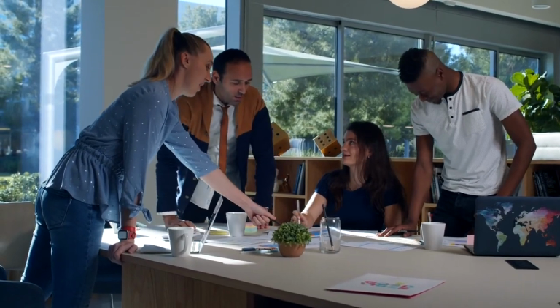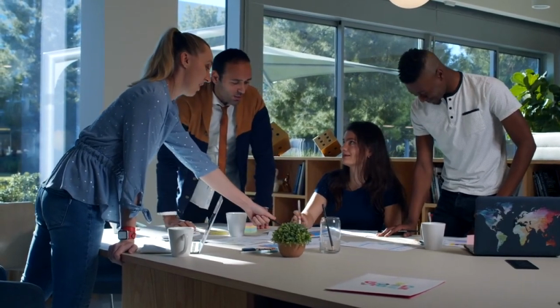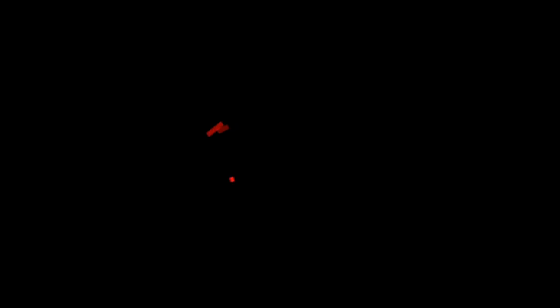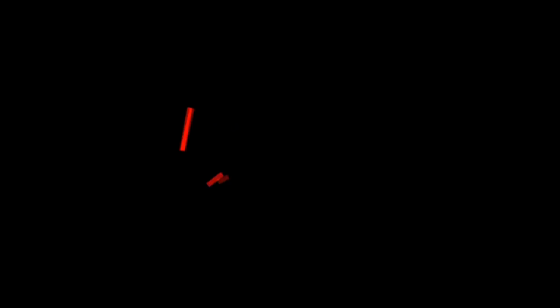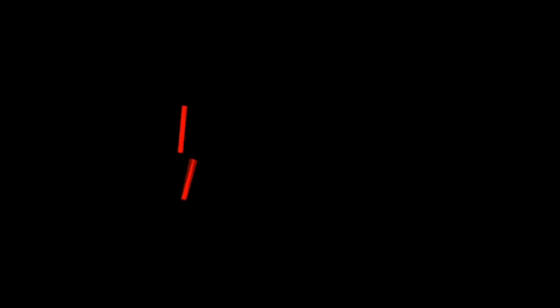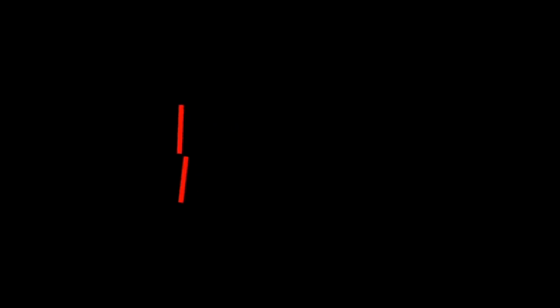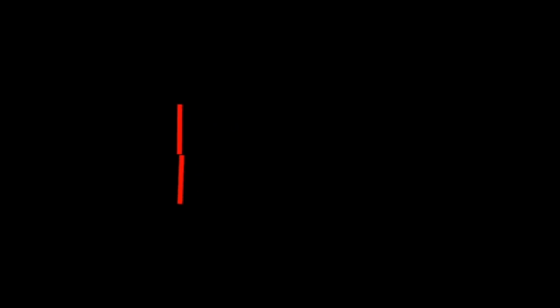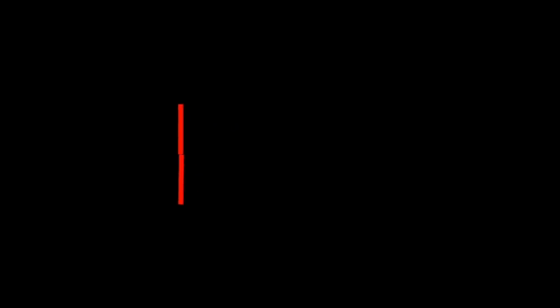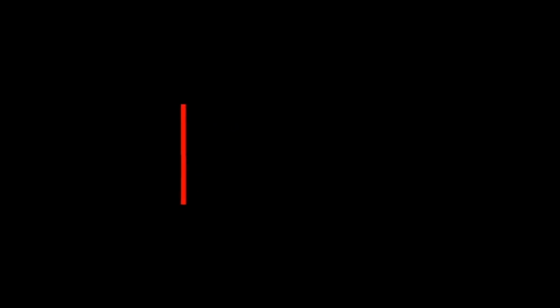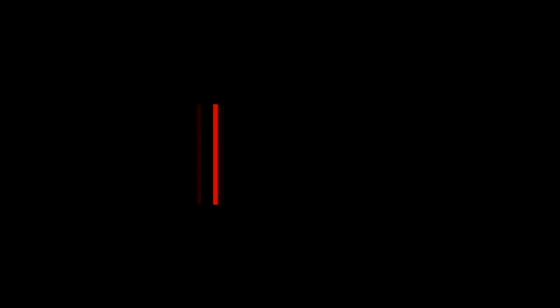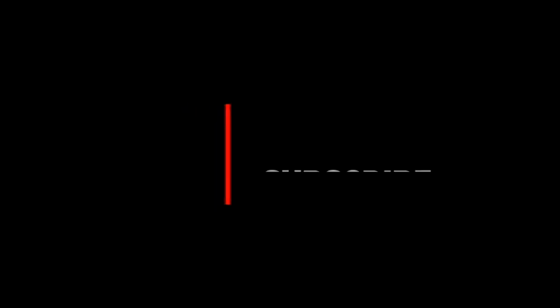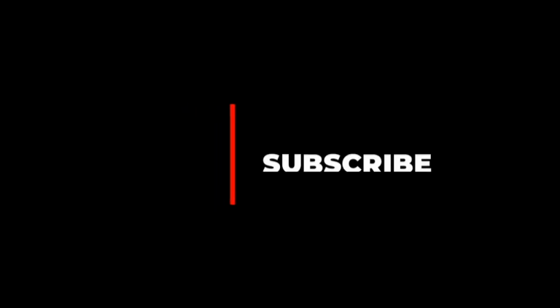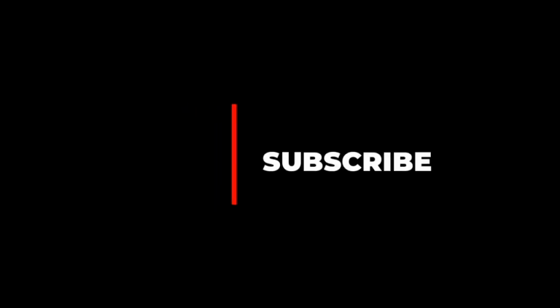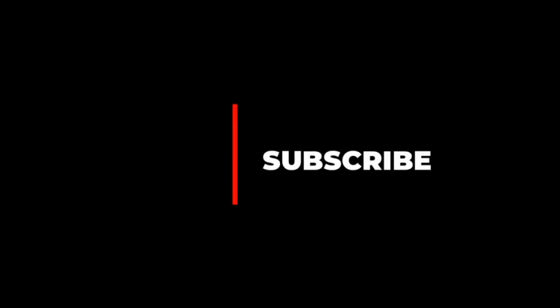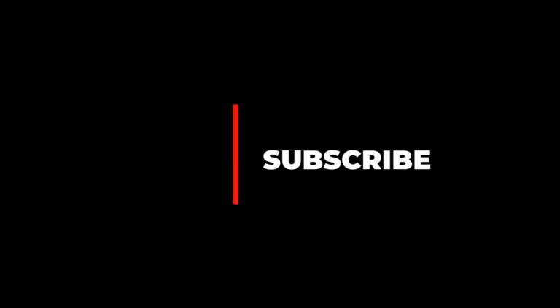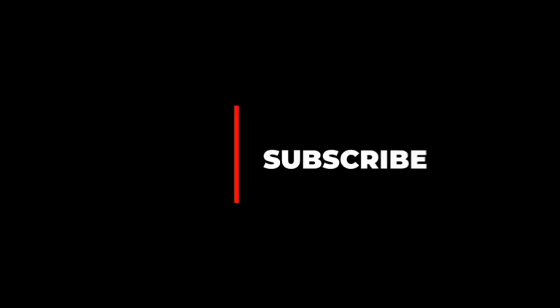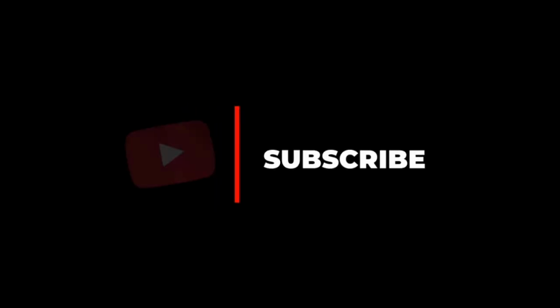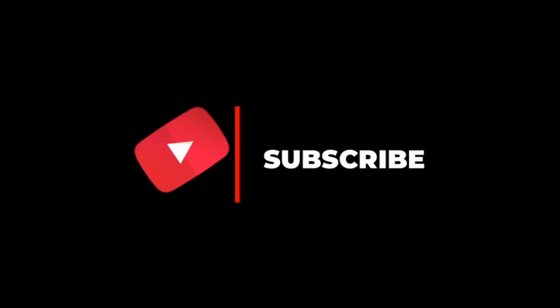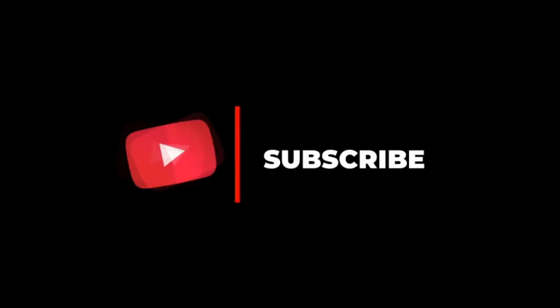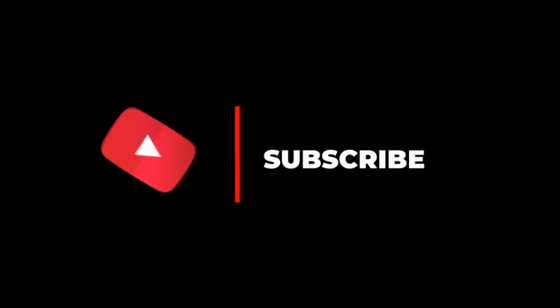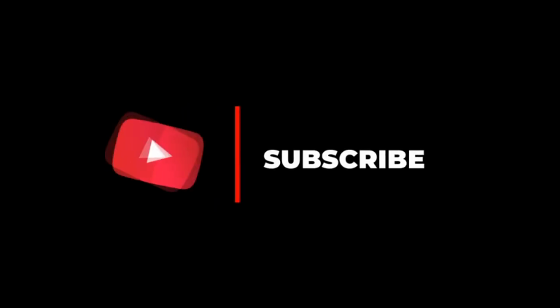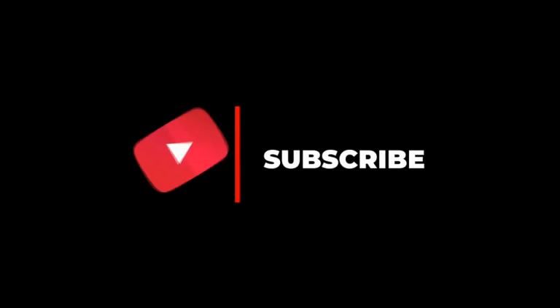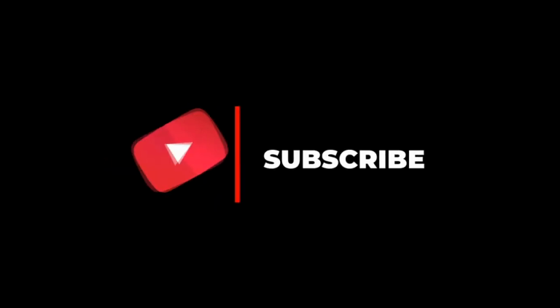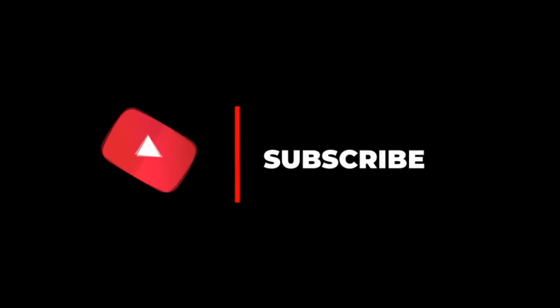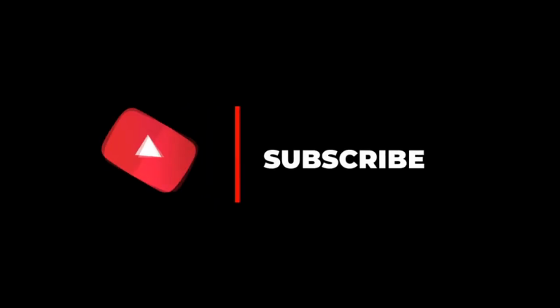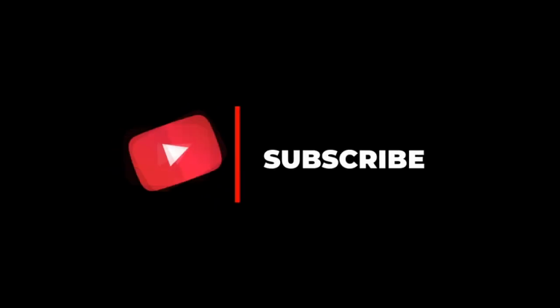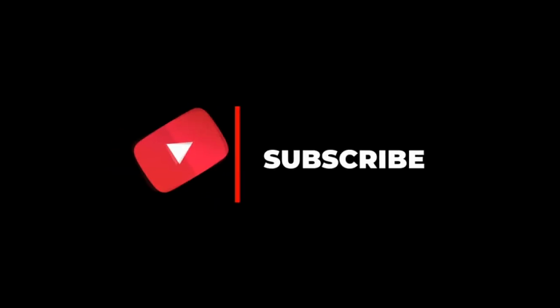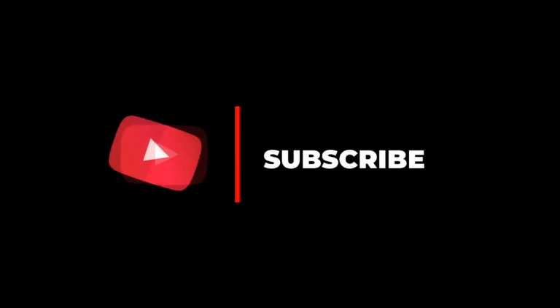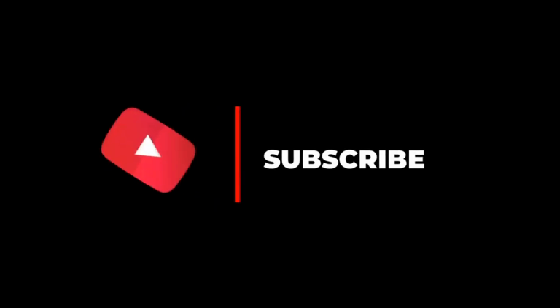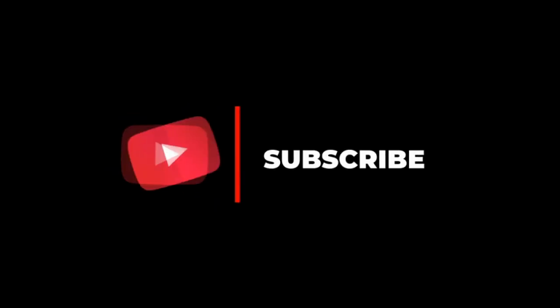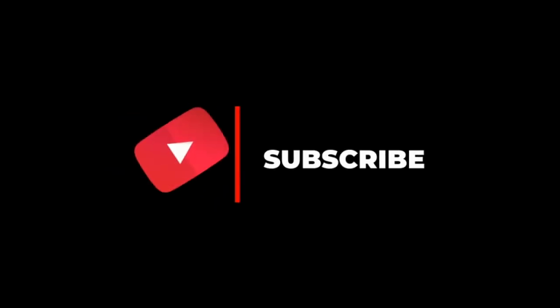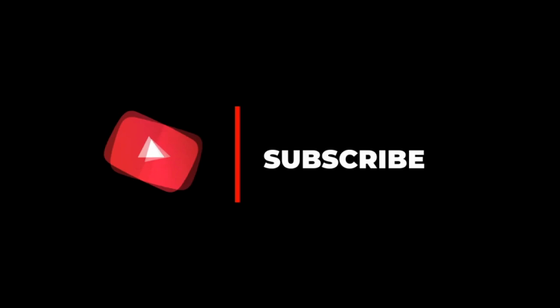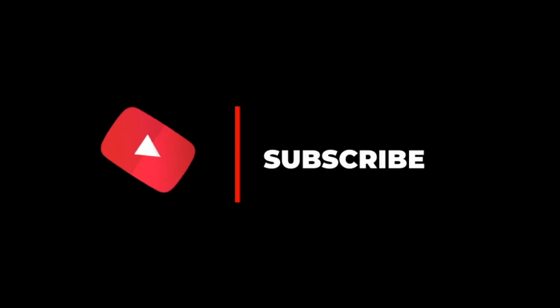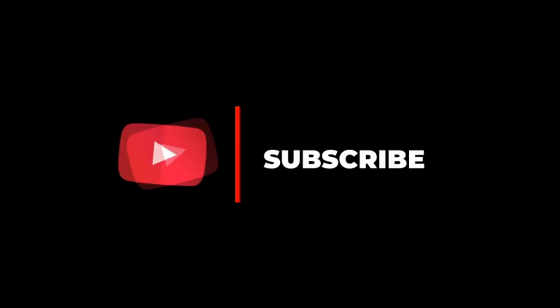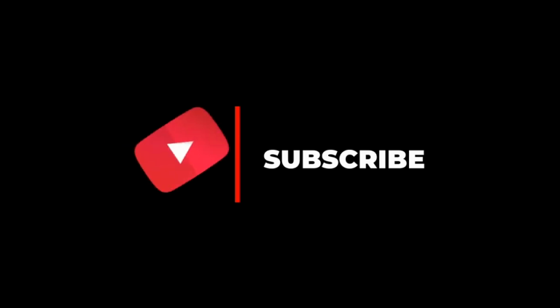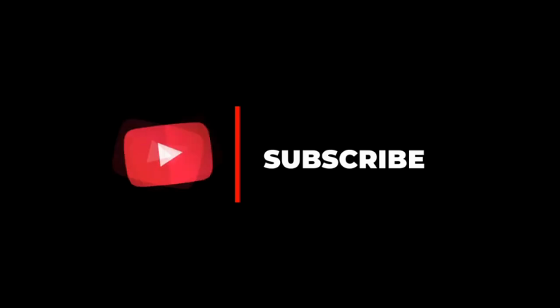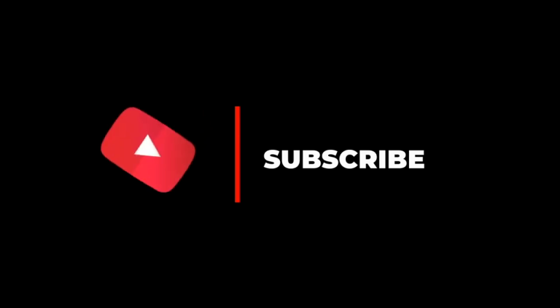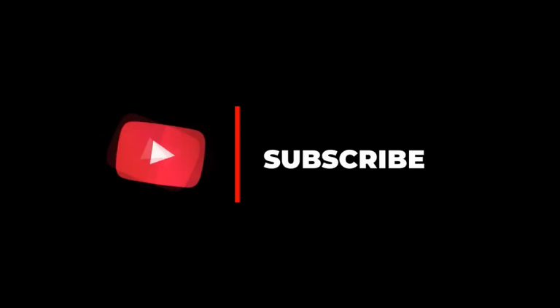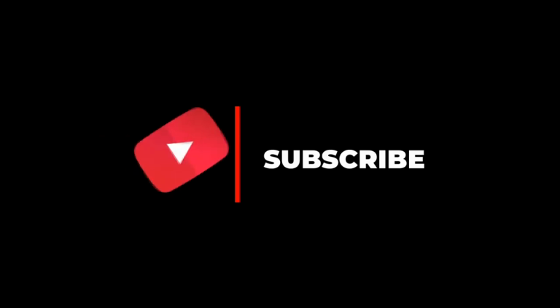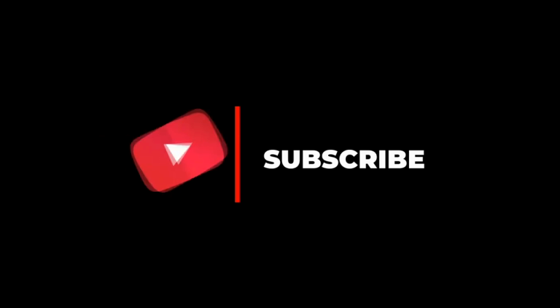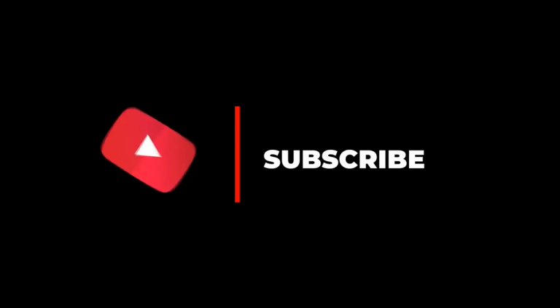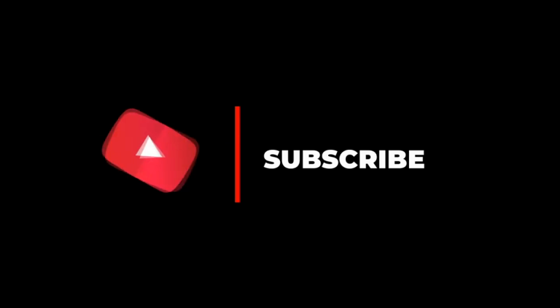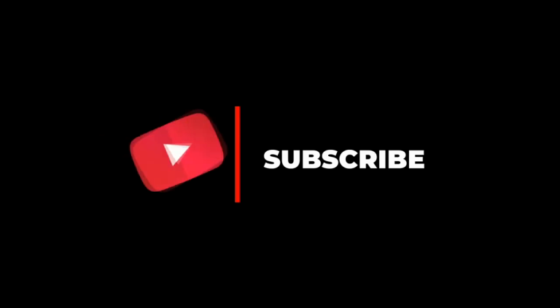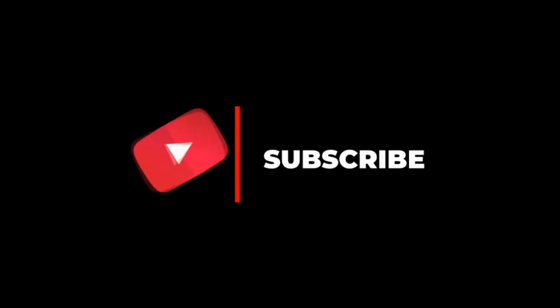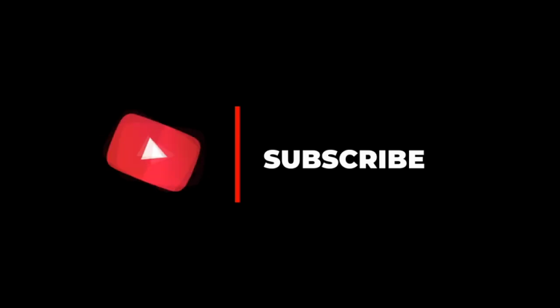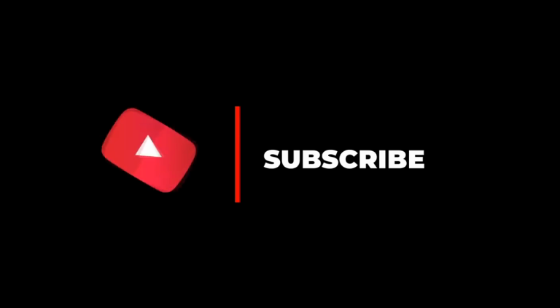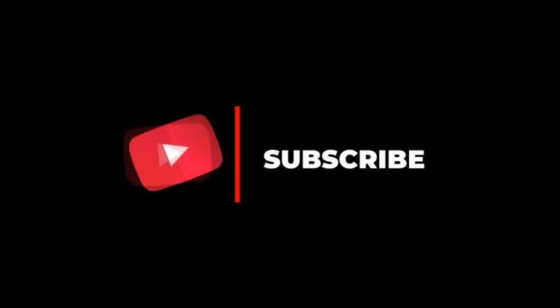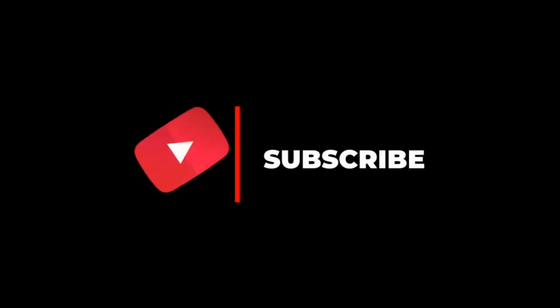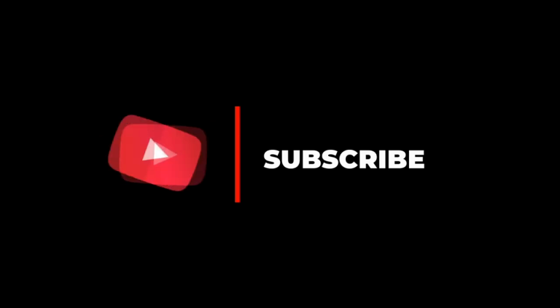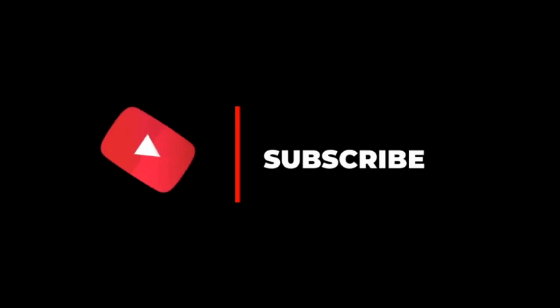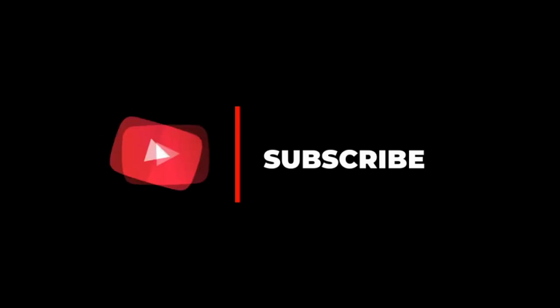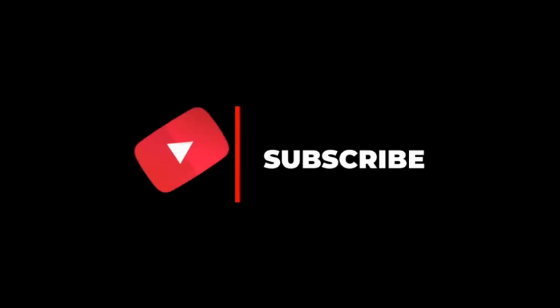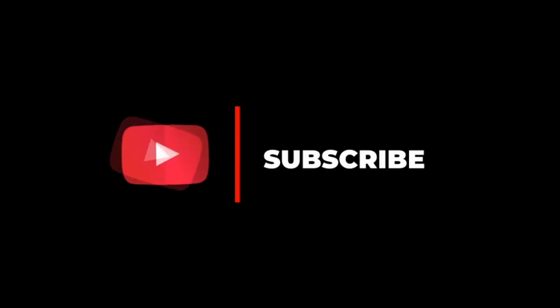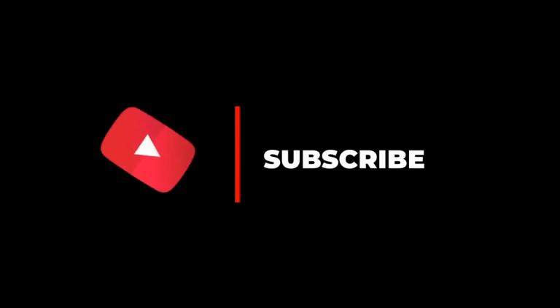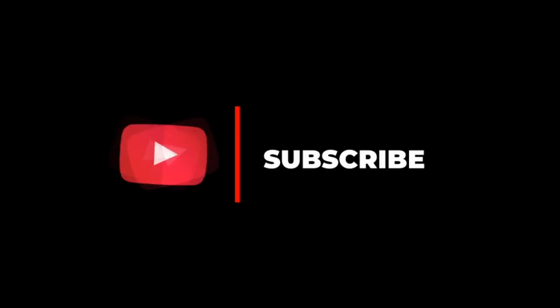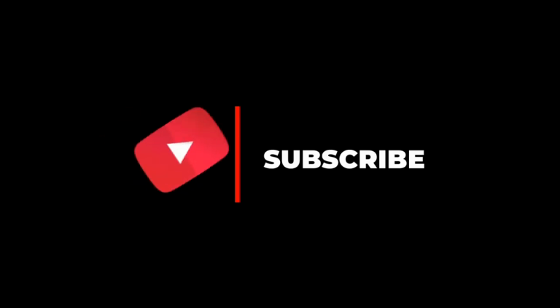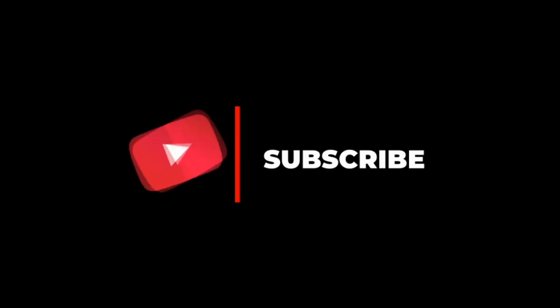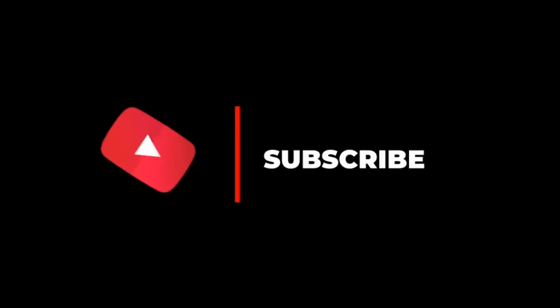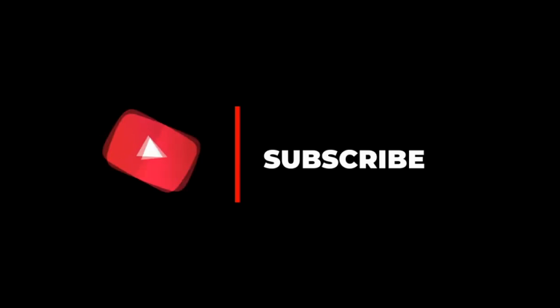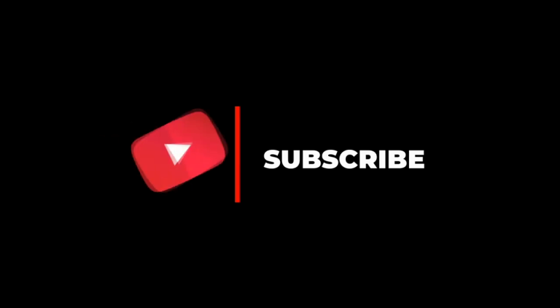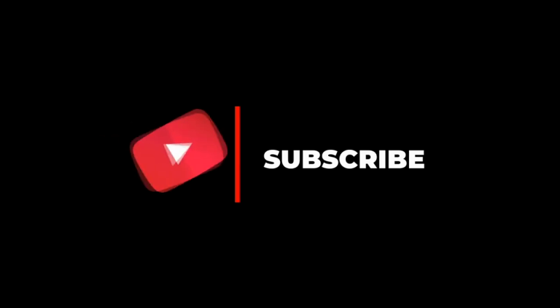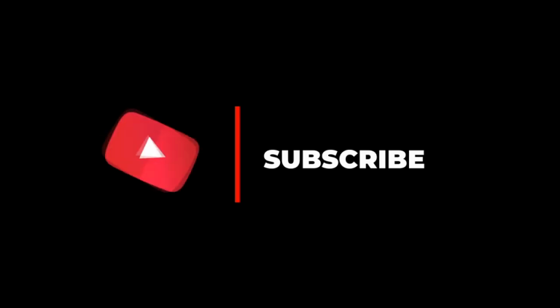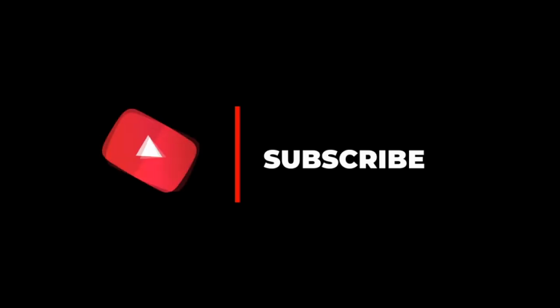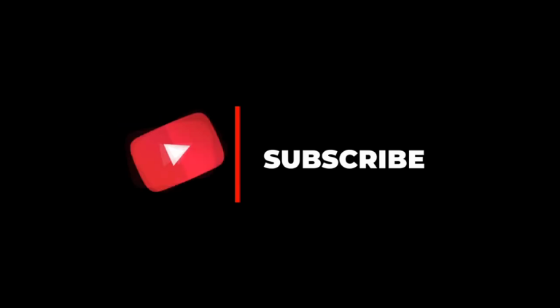Thanks for watching and we hope you enjoyed this video. Tell us in the comments which ways you recommend to make money as a student.